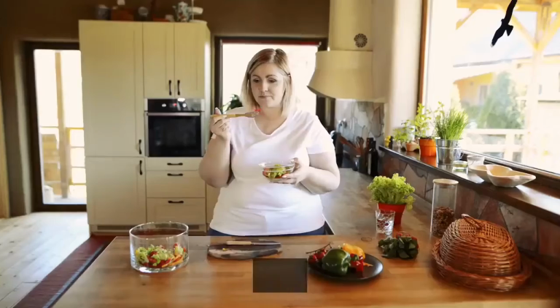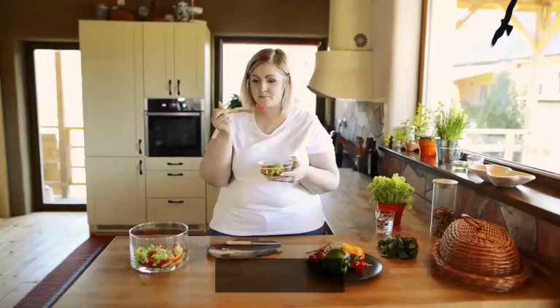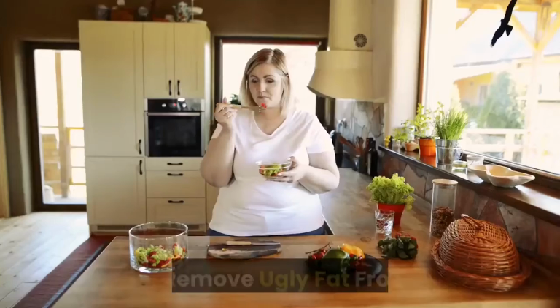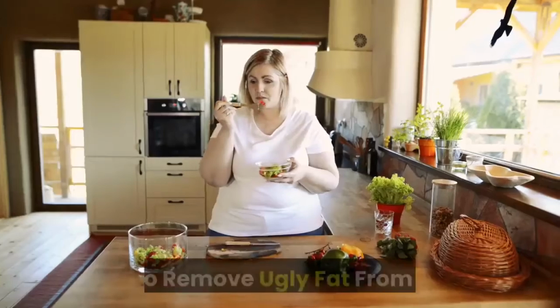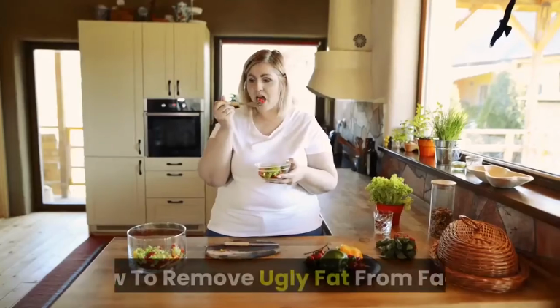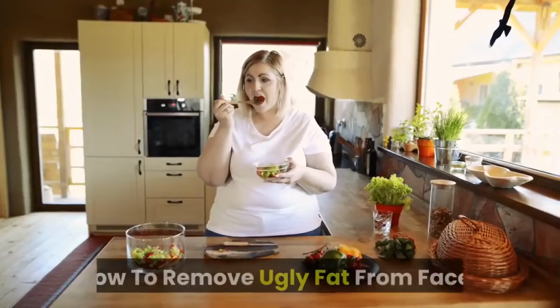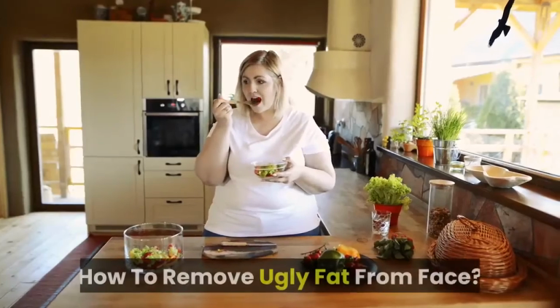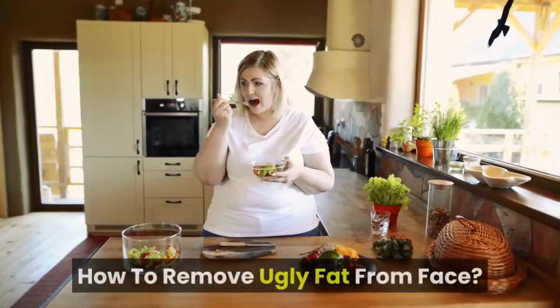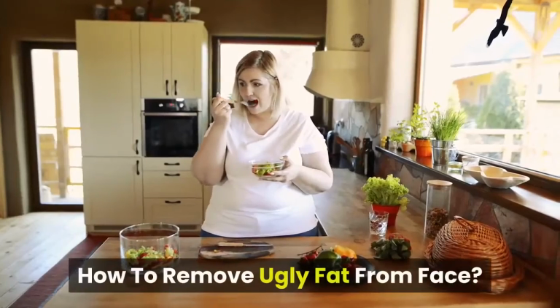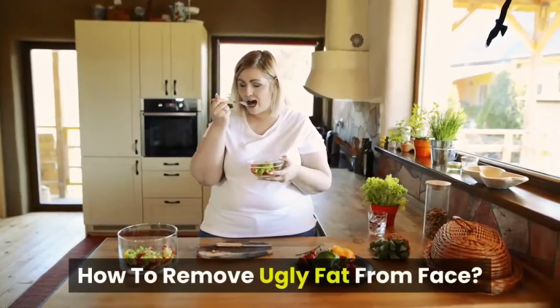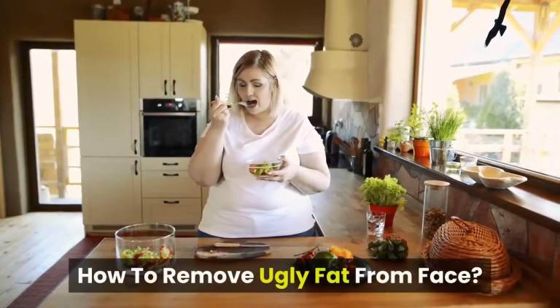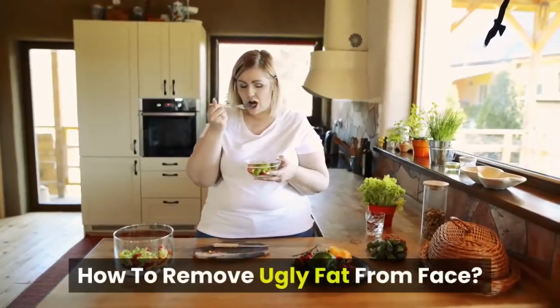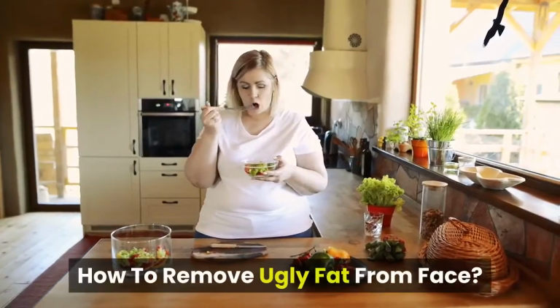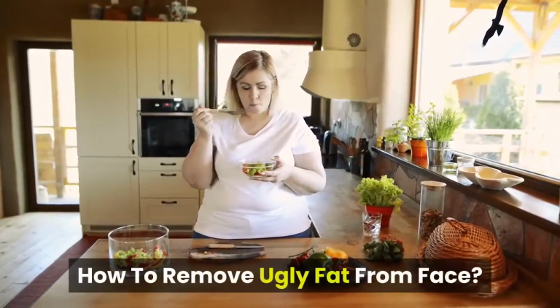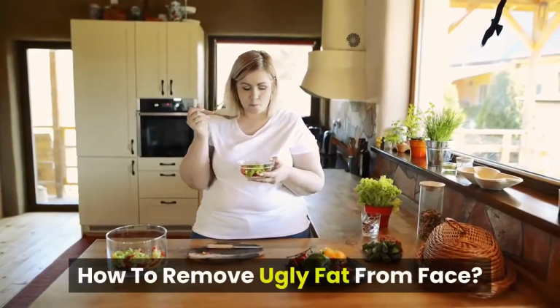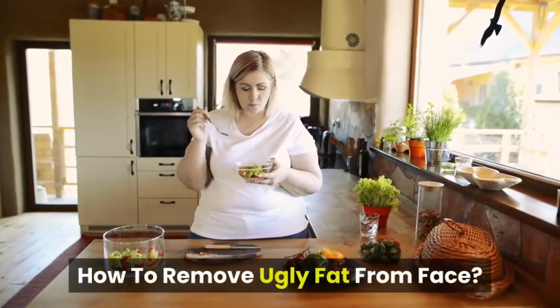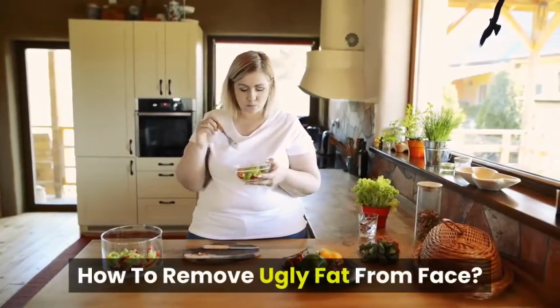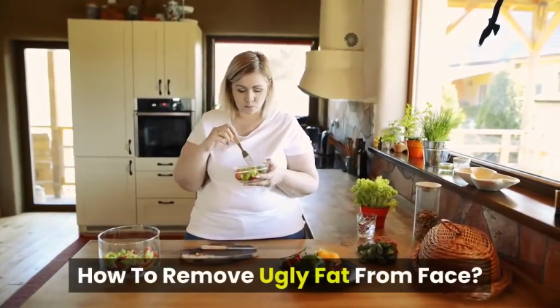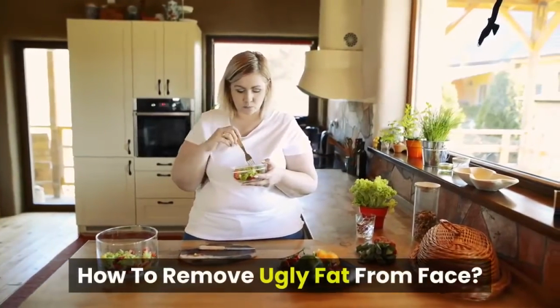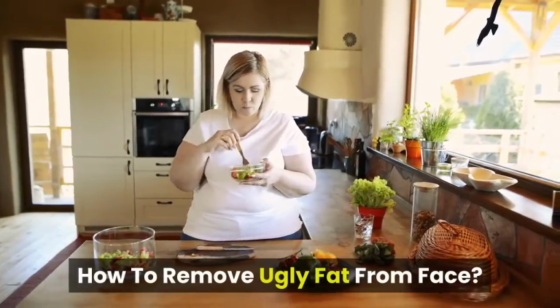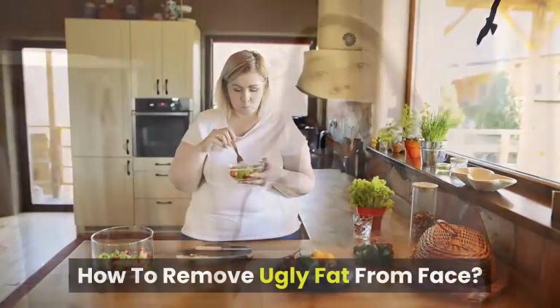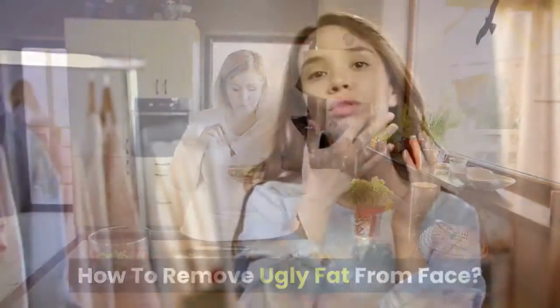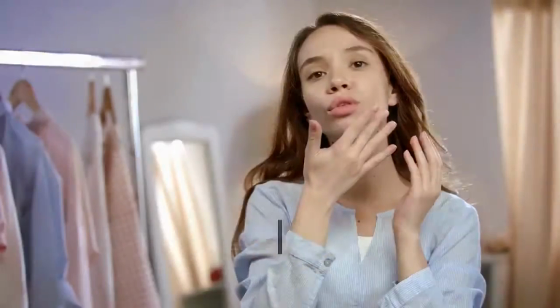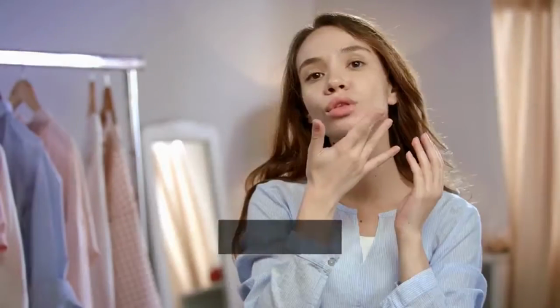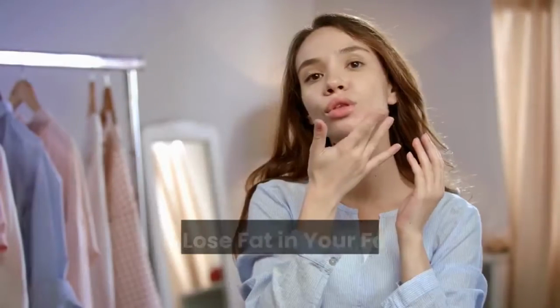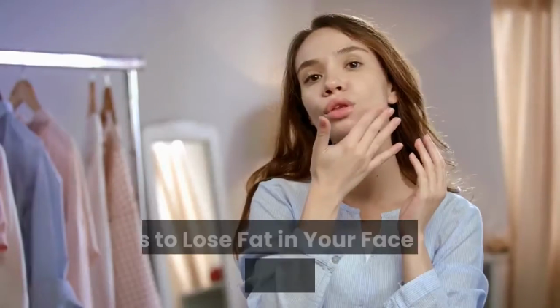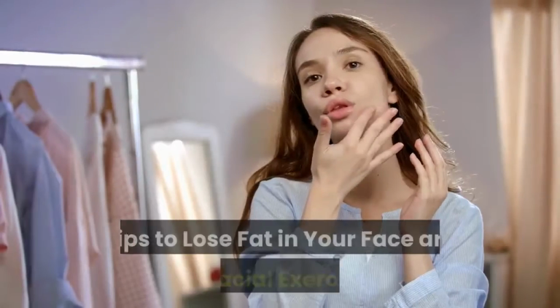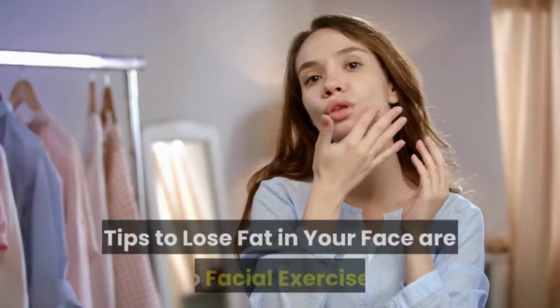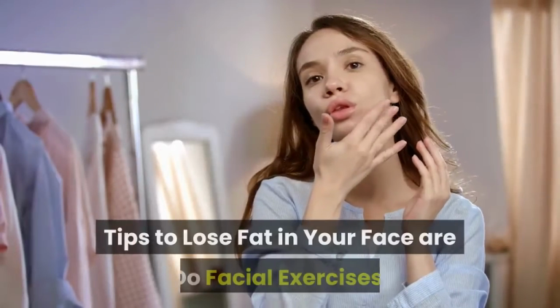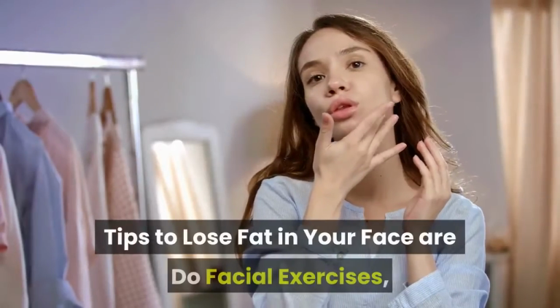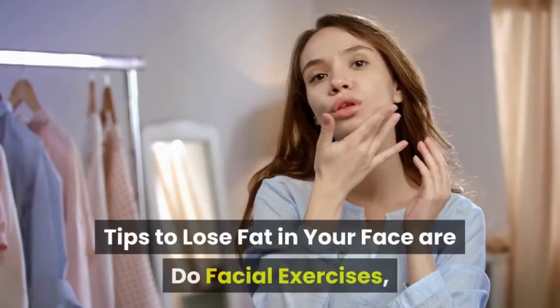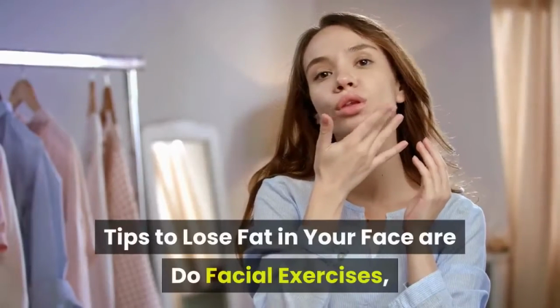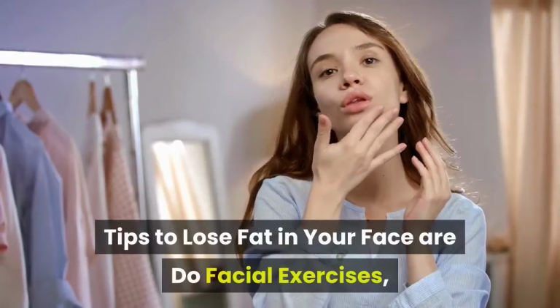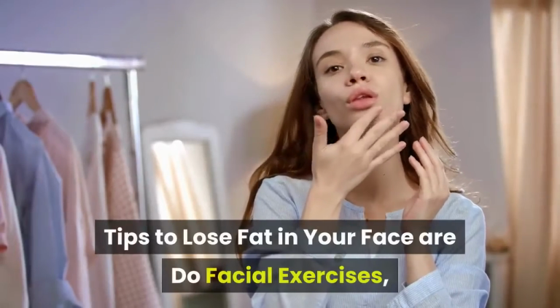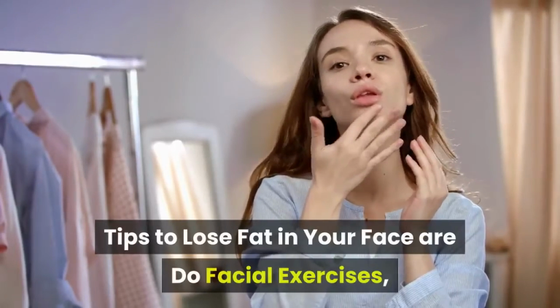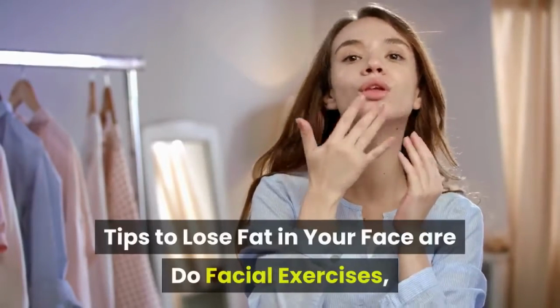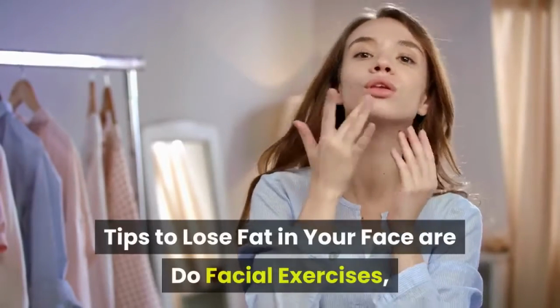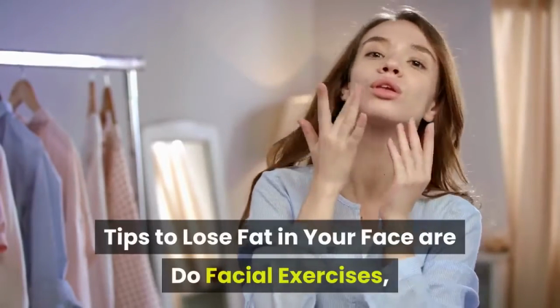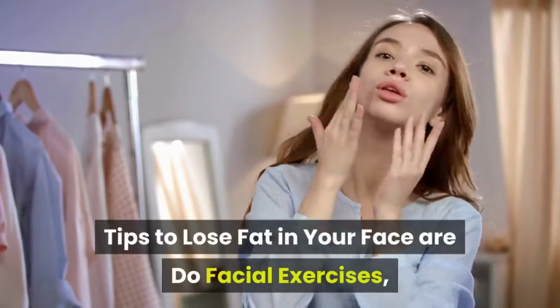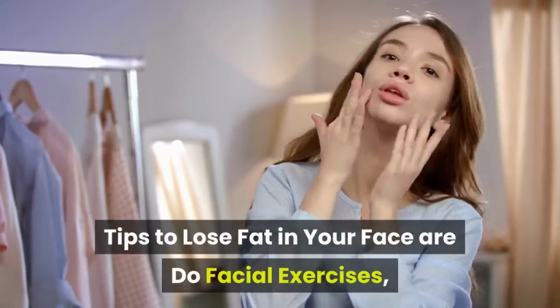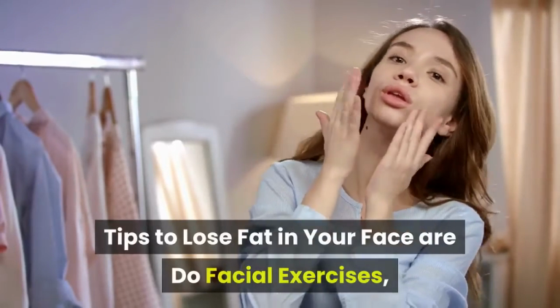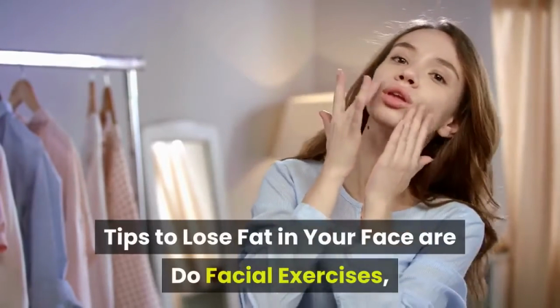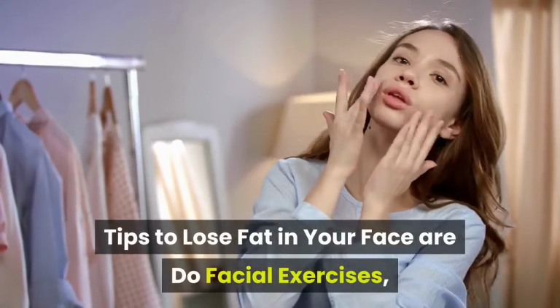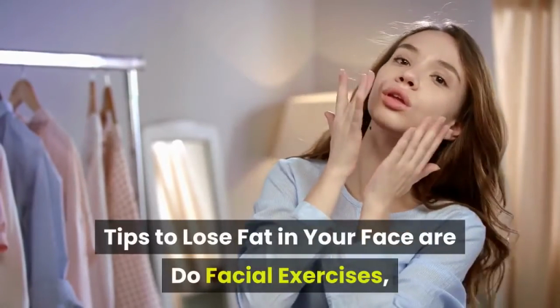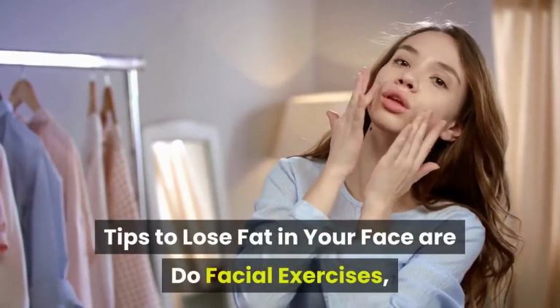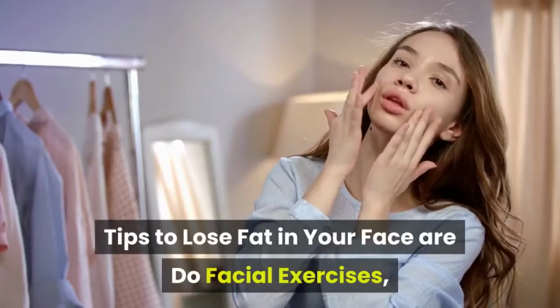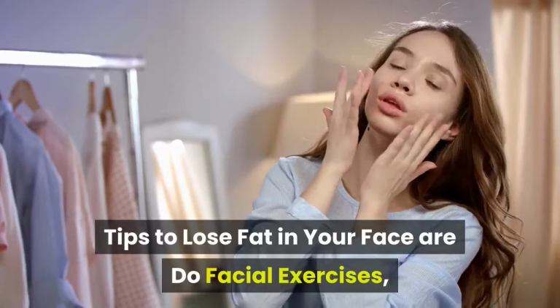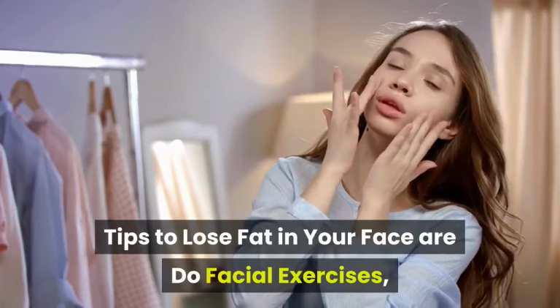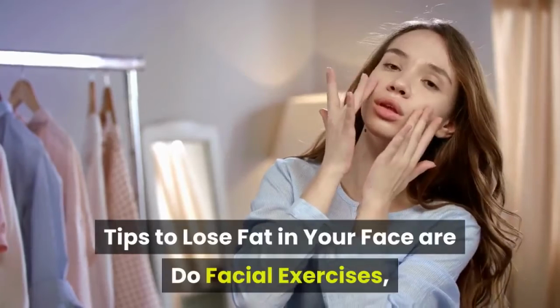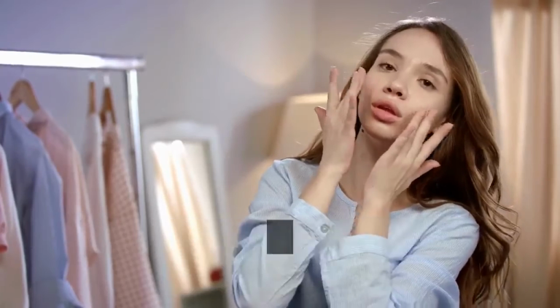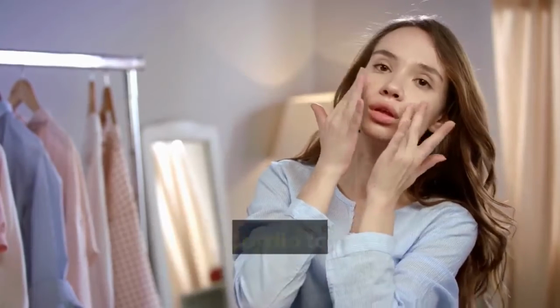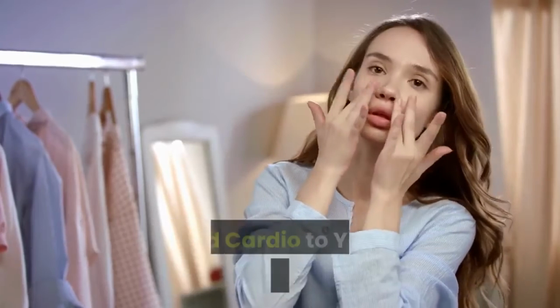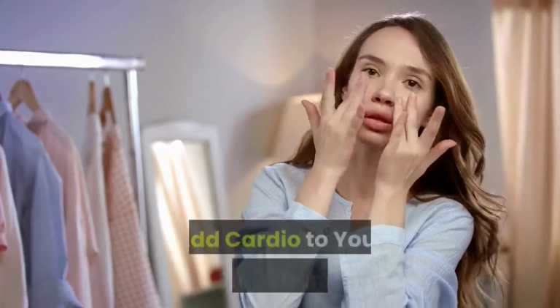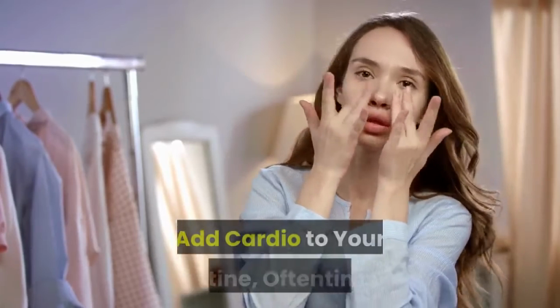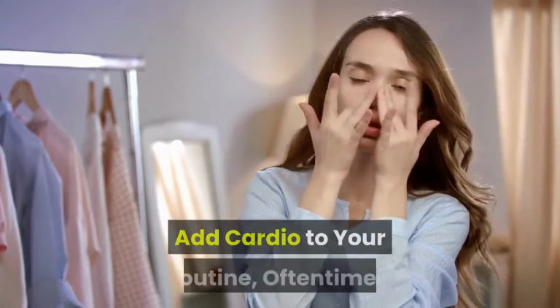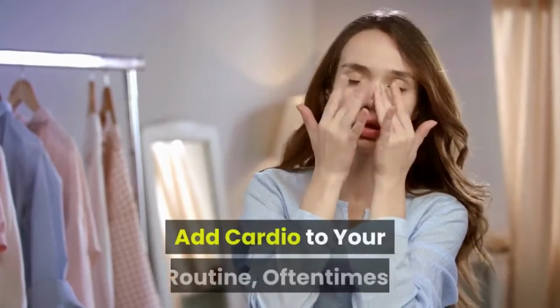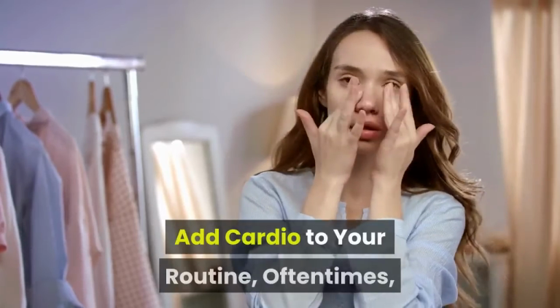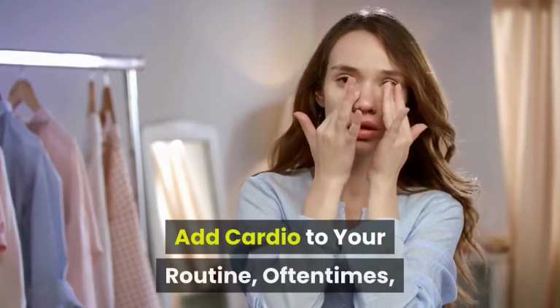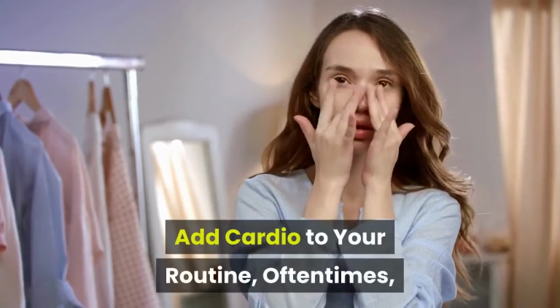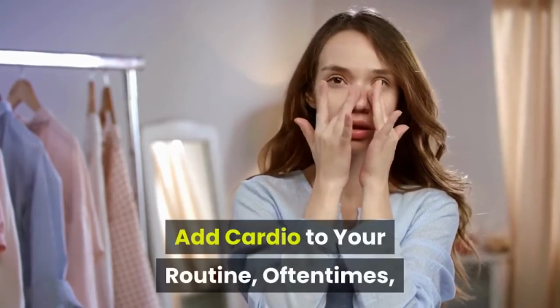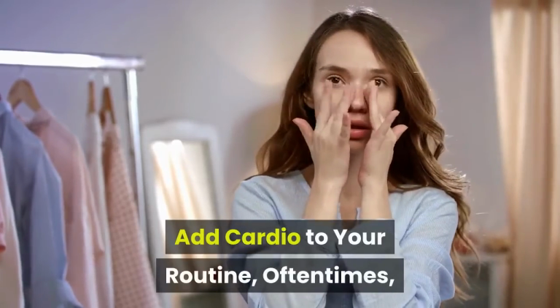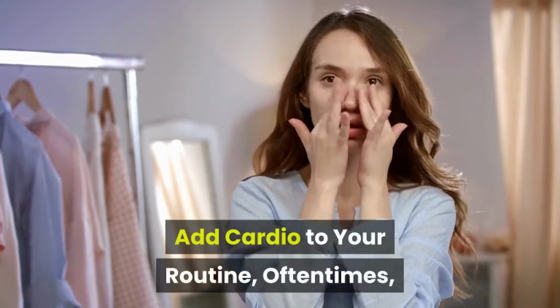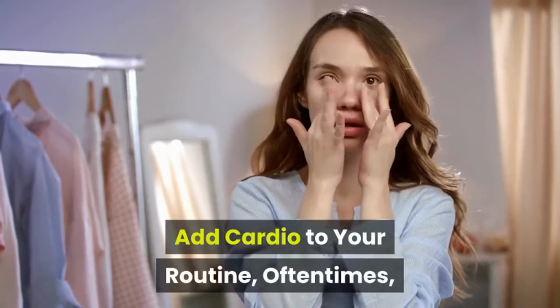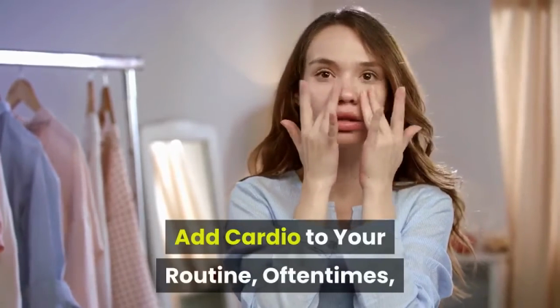How to remove ugly fat from face? Tips to lose fat in your face are: do facial exercises, add cardio to your routine.